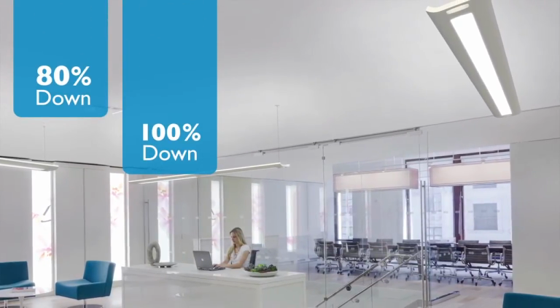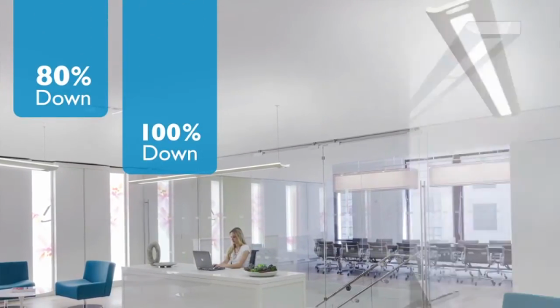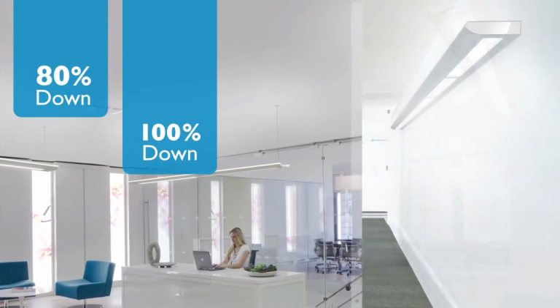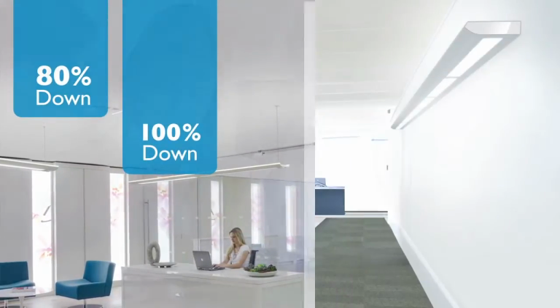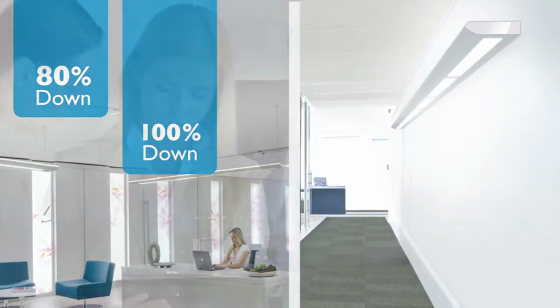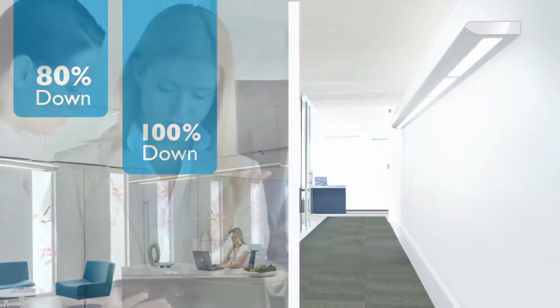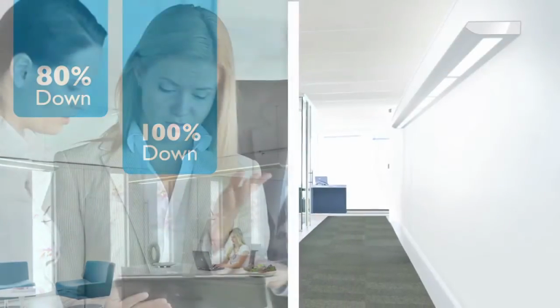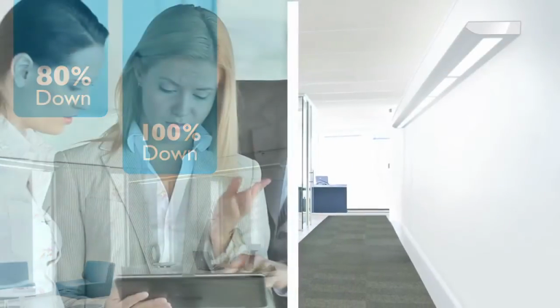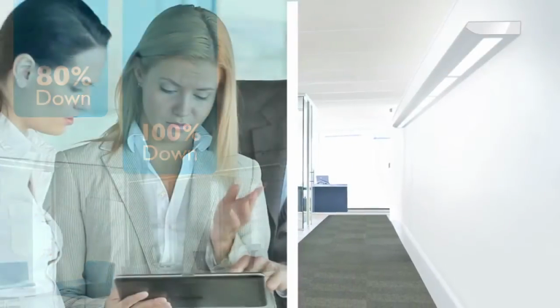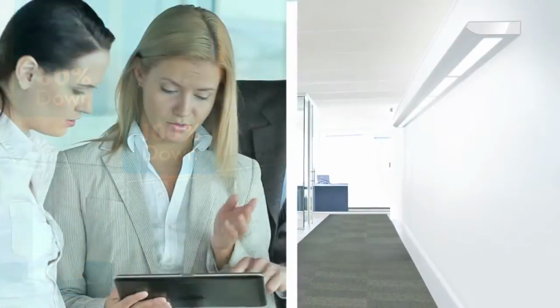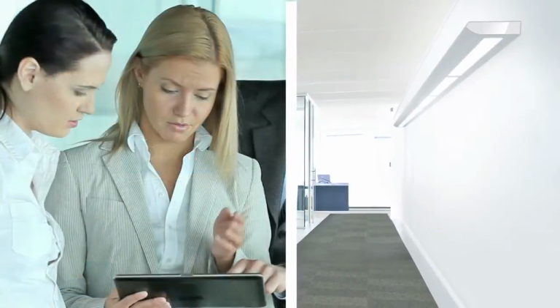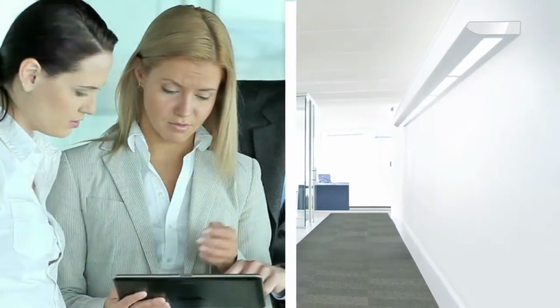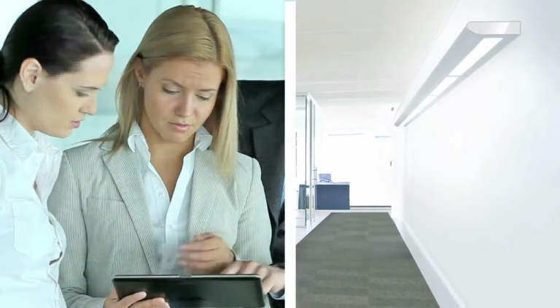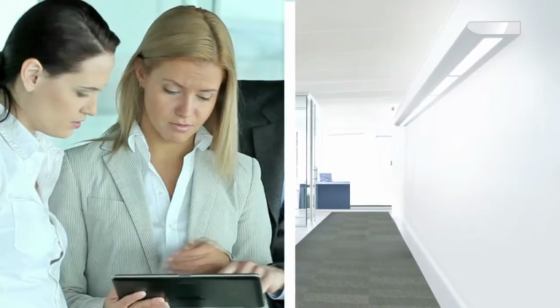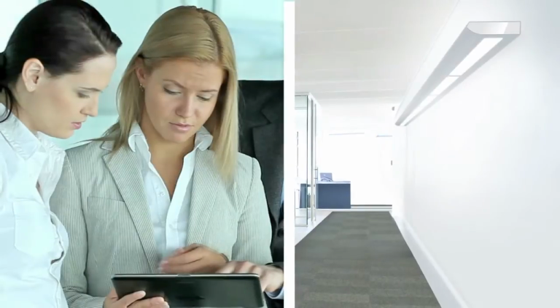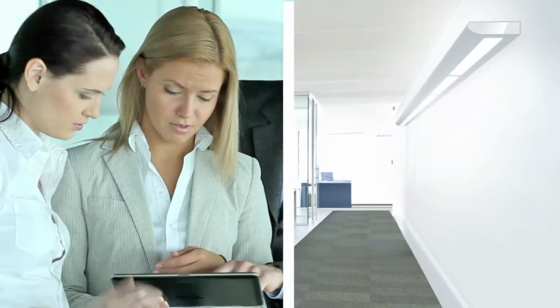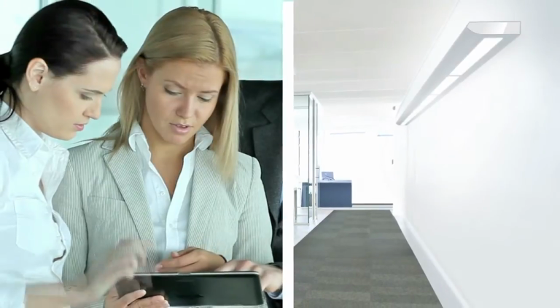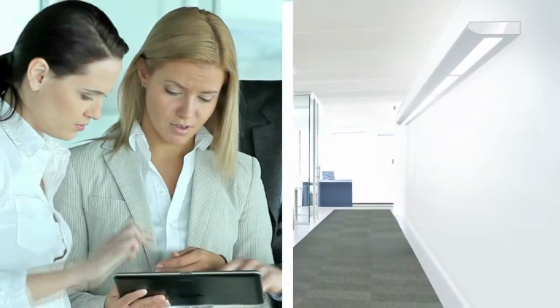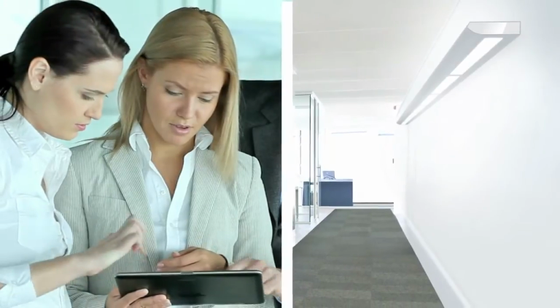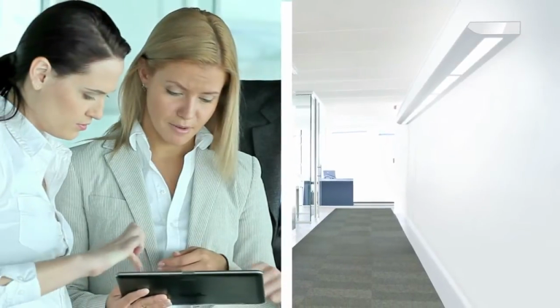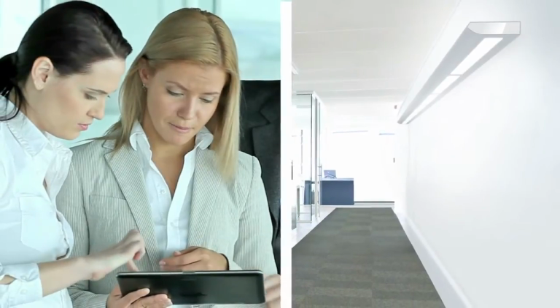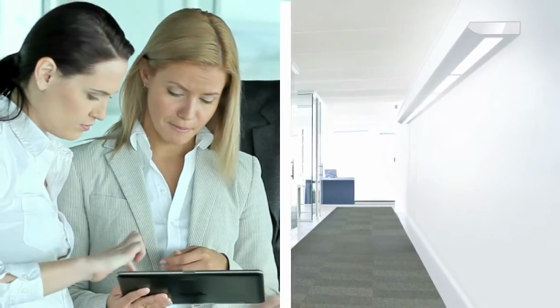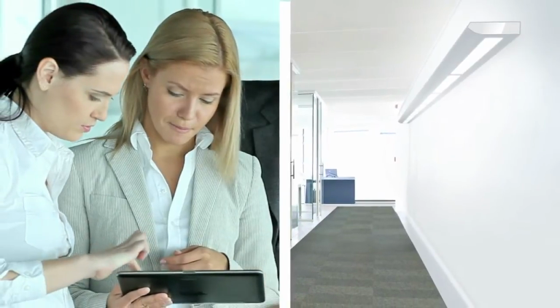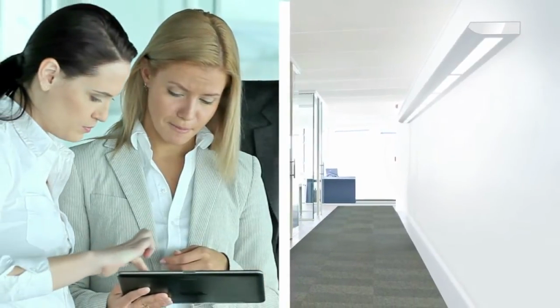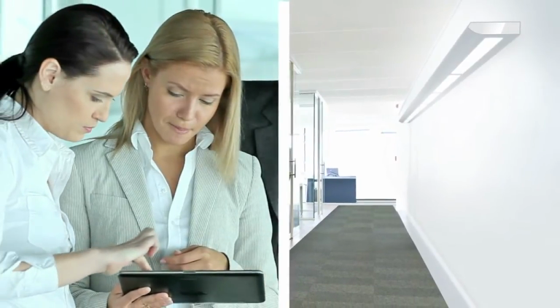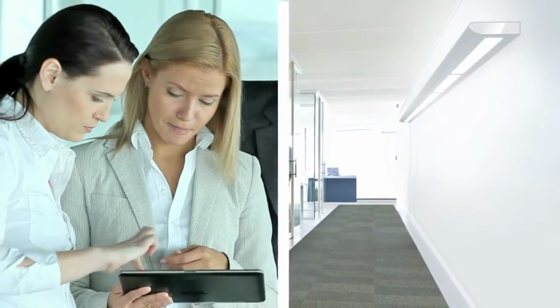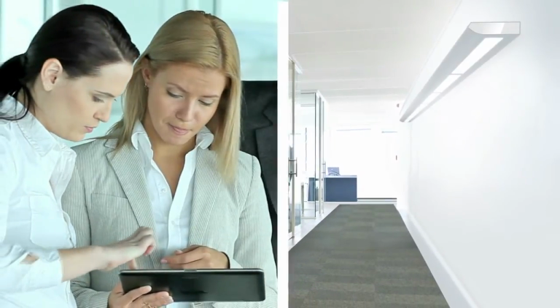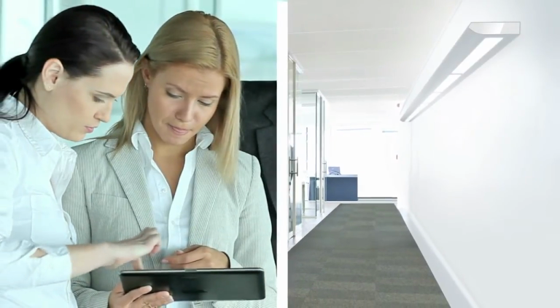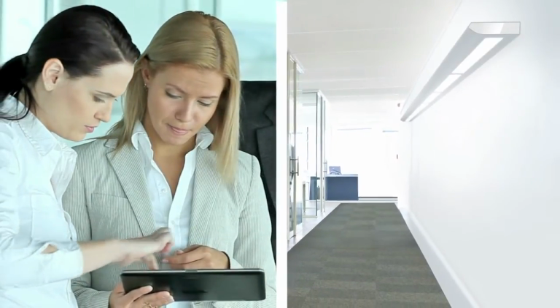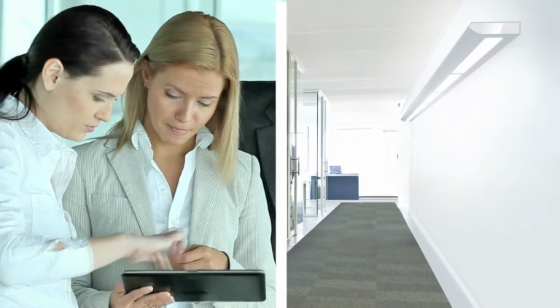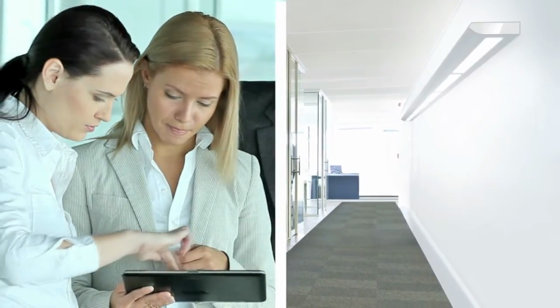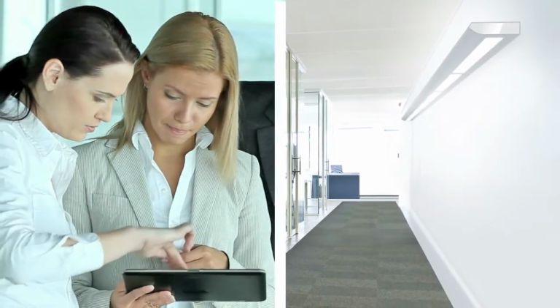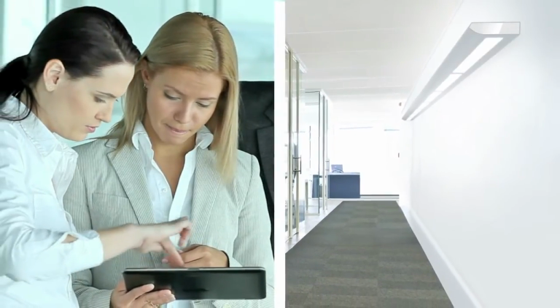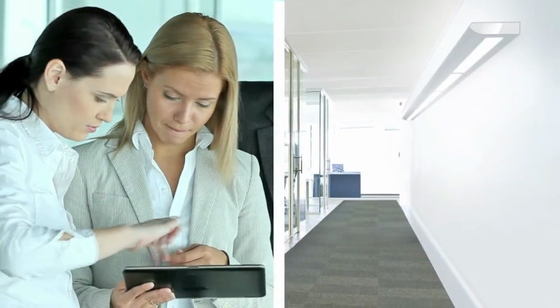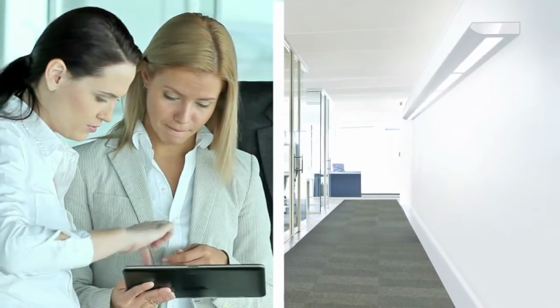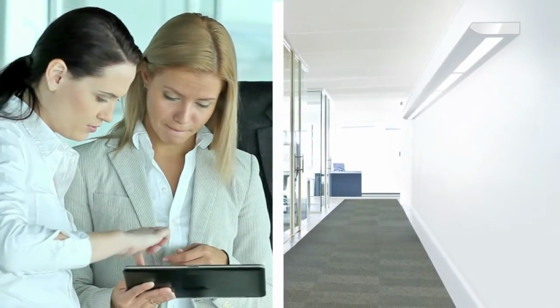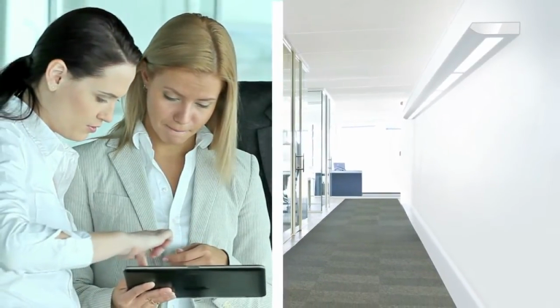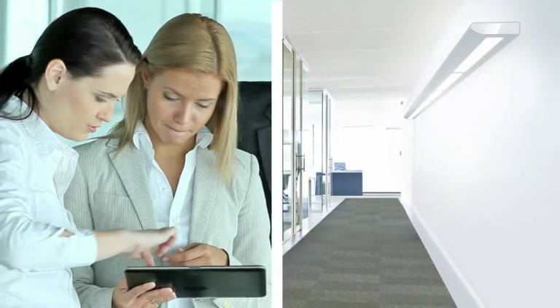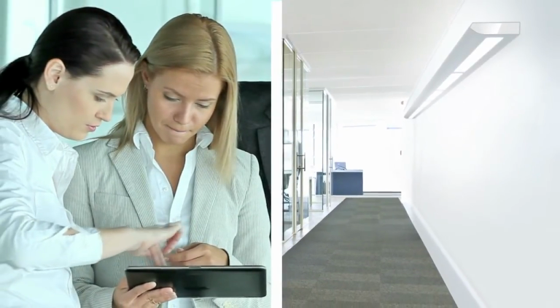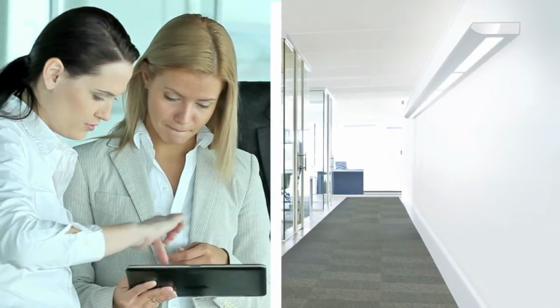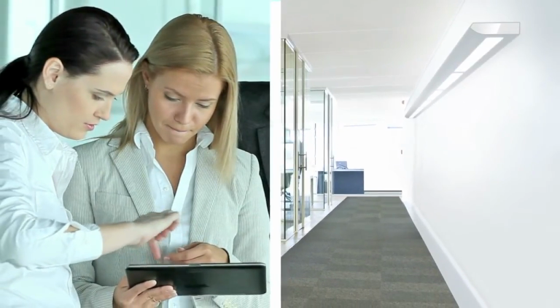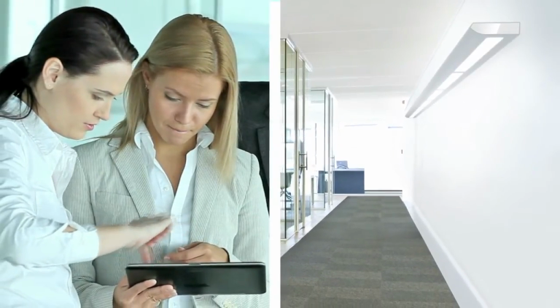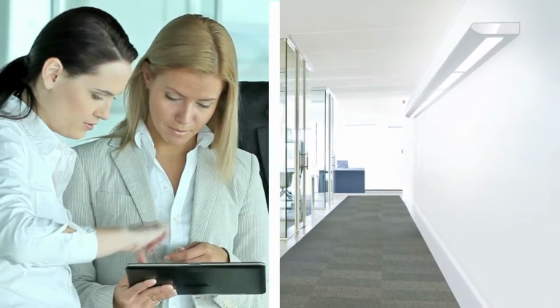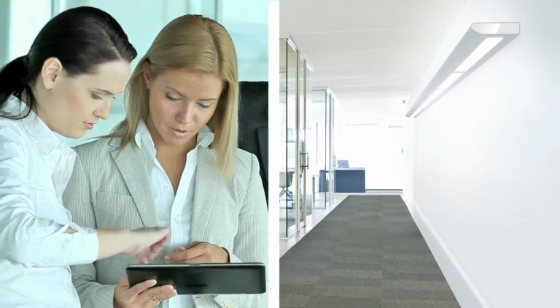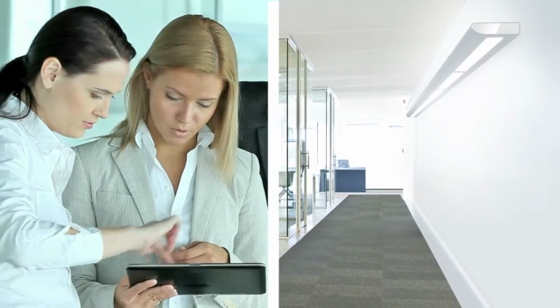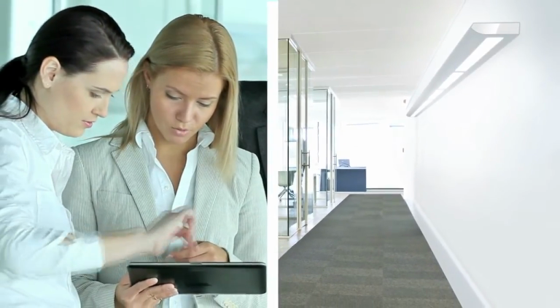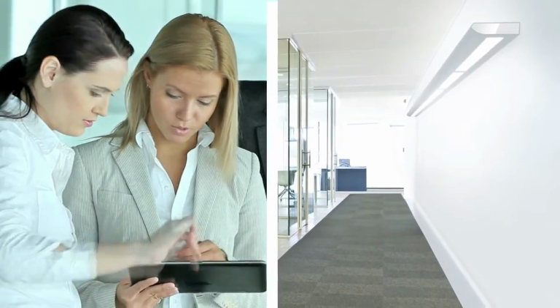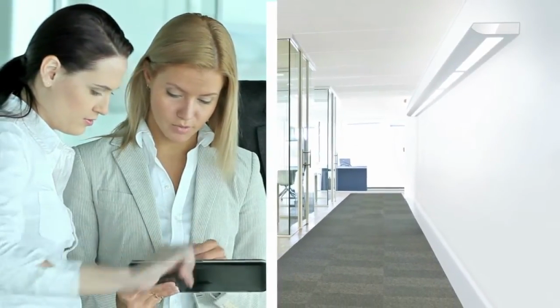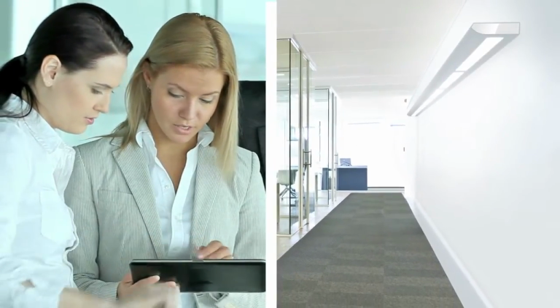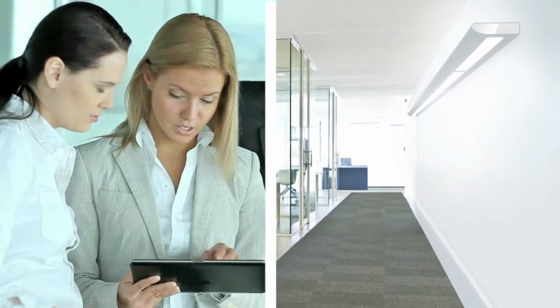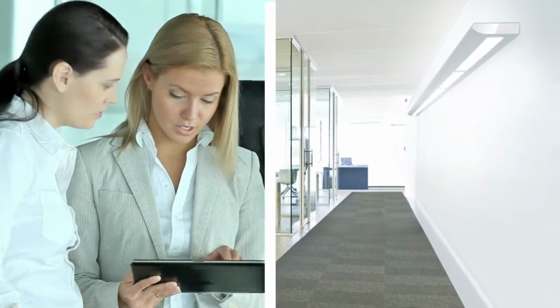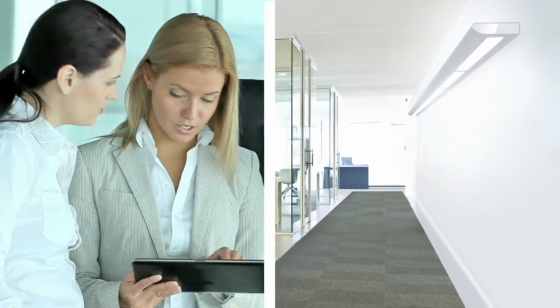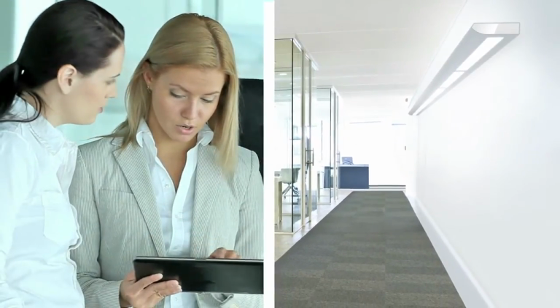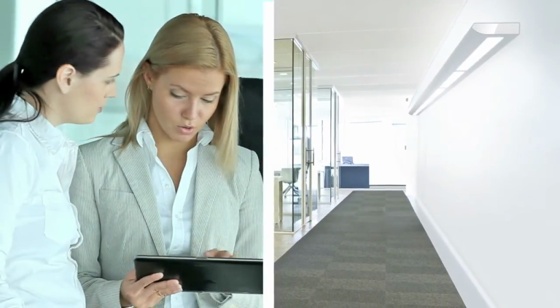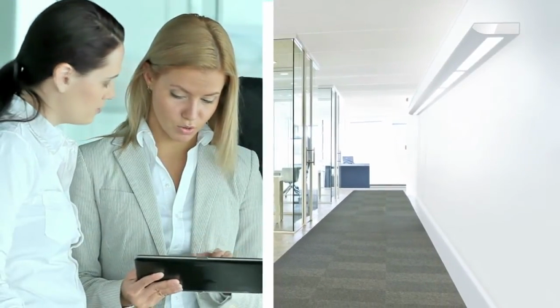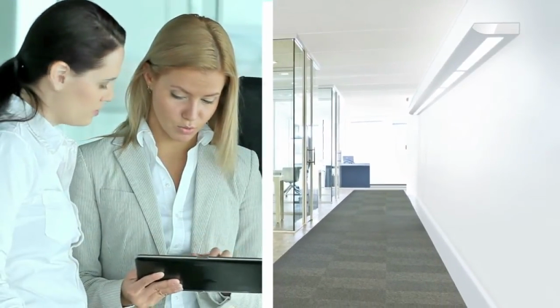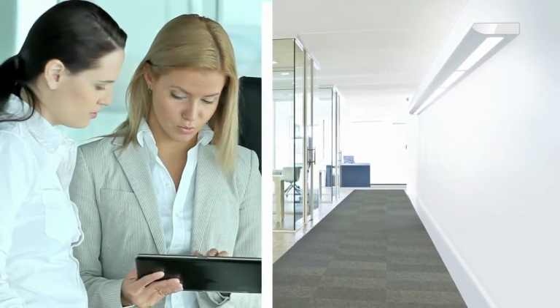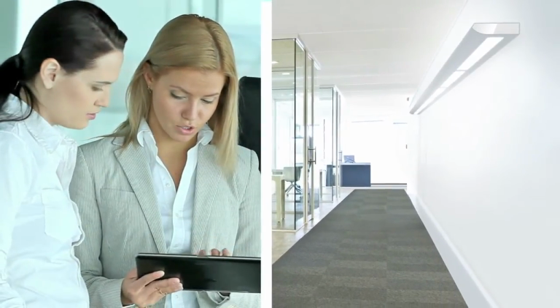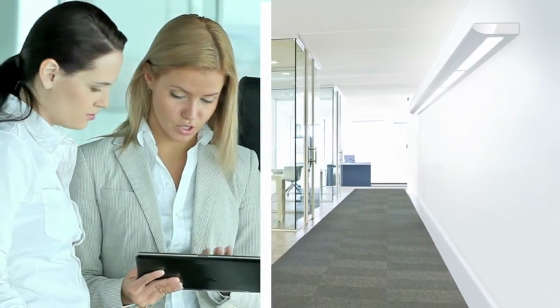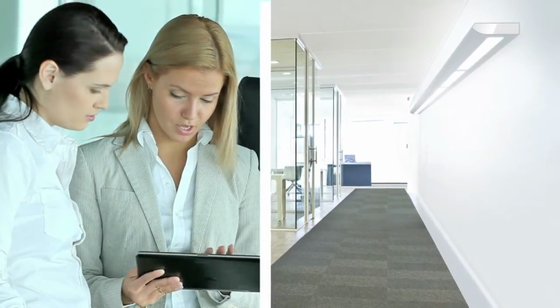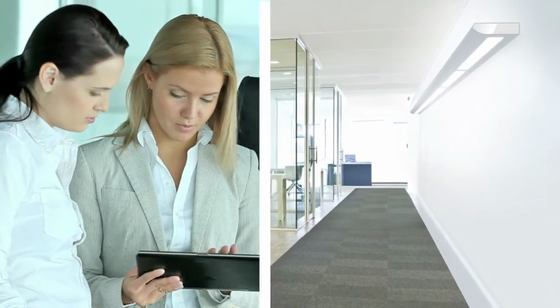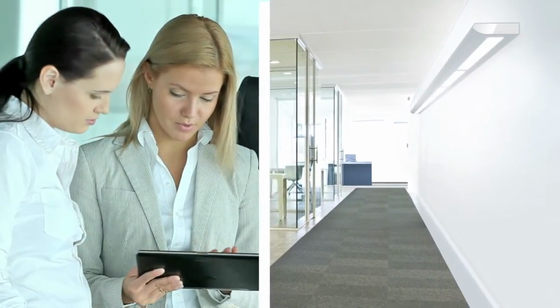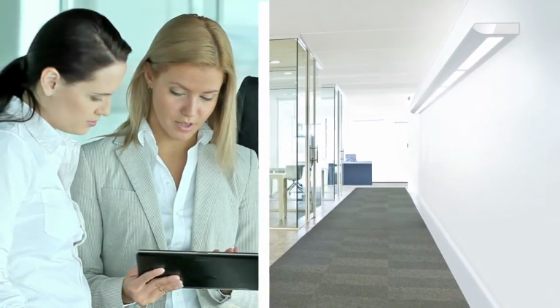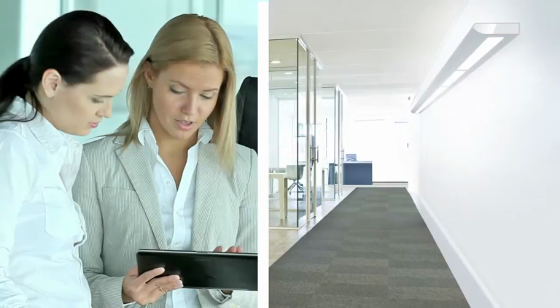And for seamless continuity, a subtle wall version rounds out the flexible options for this family of luminaires.